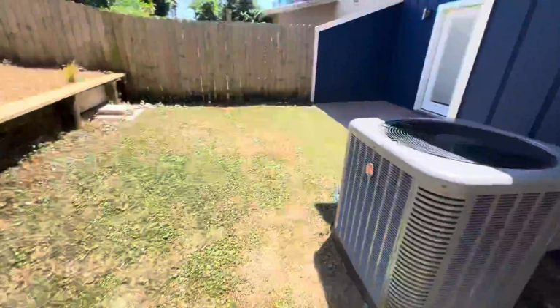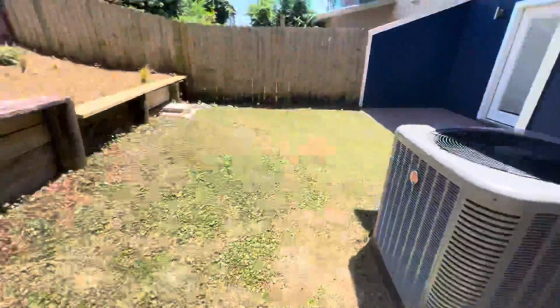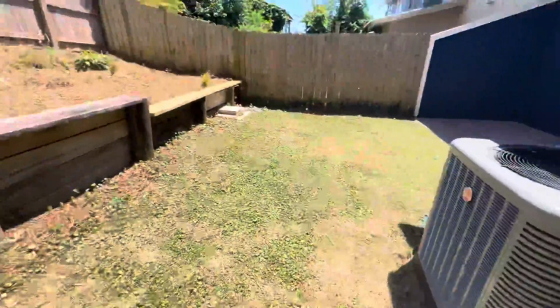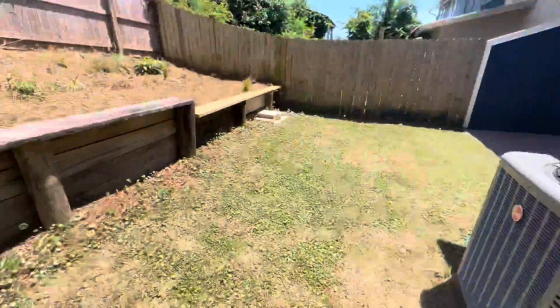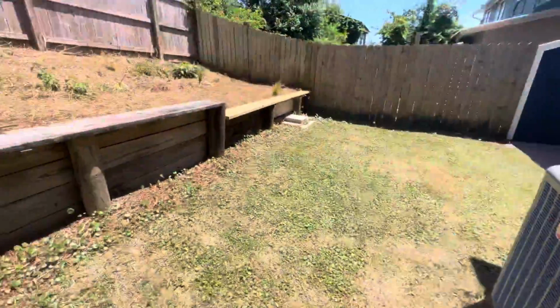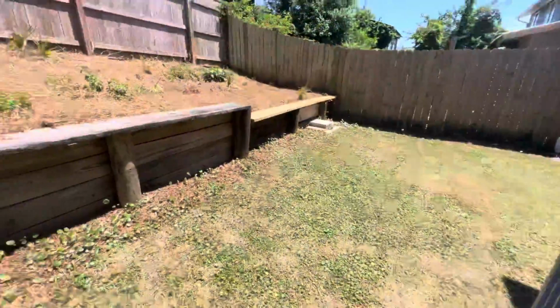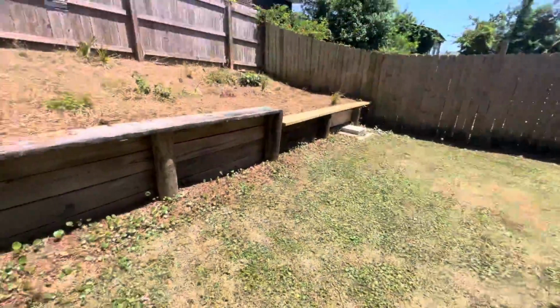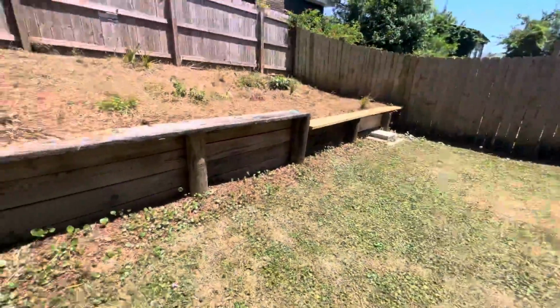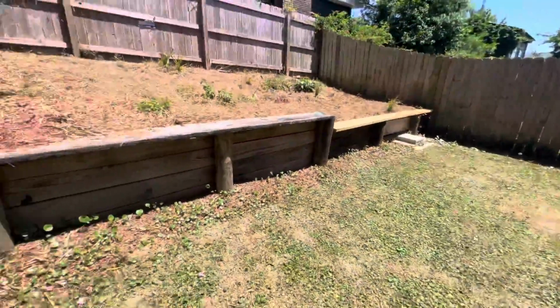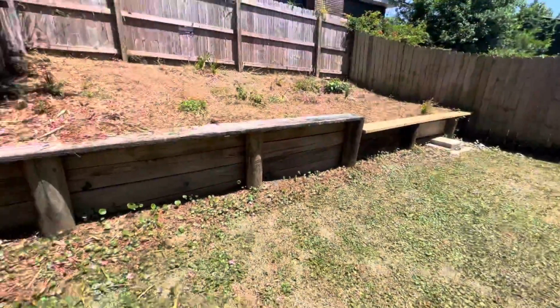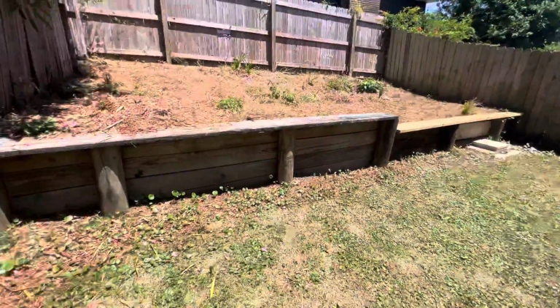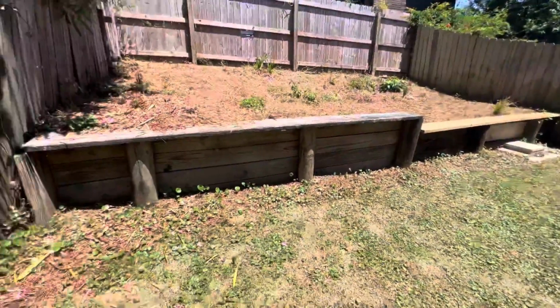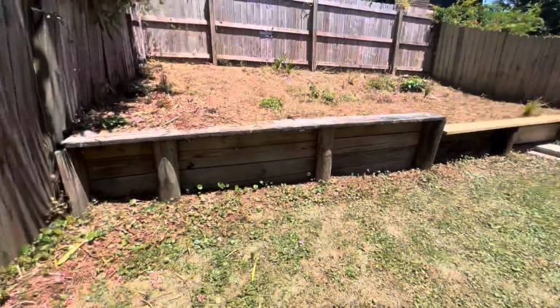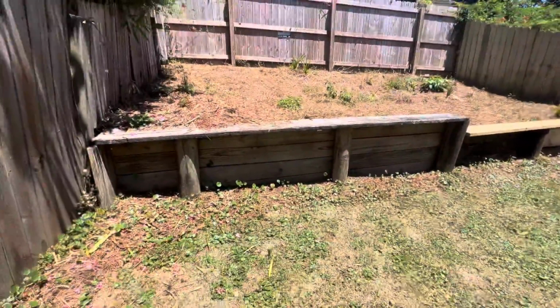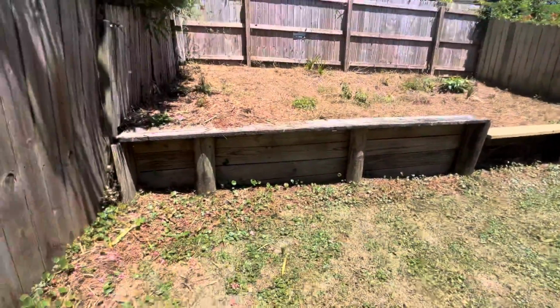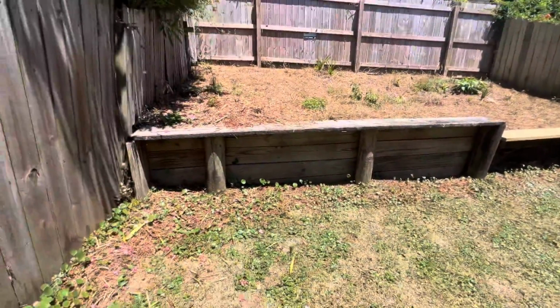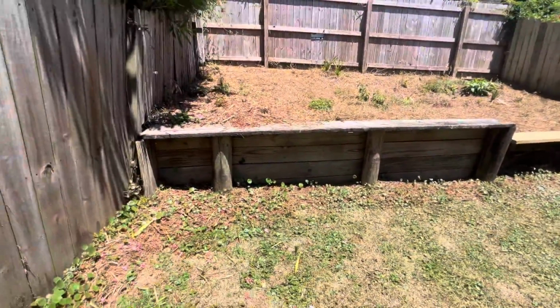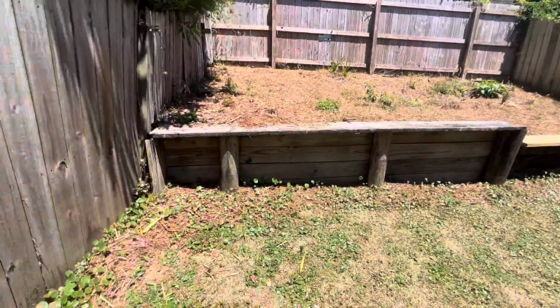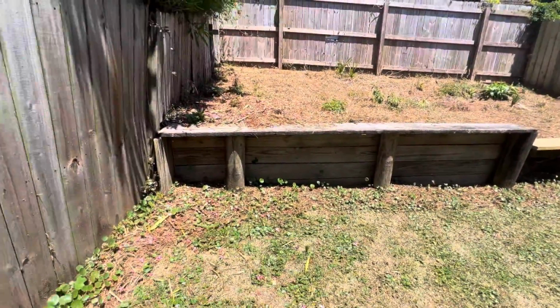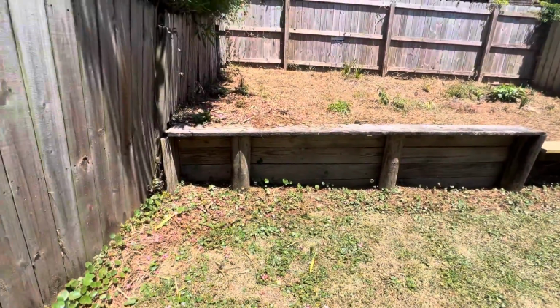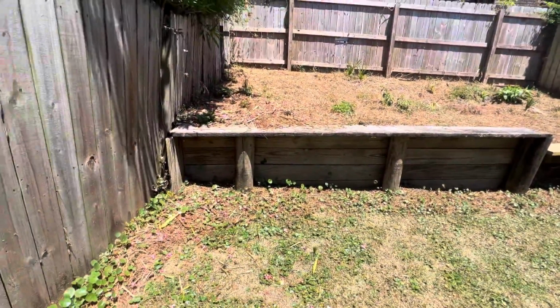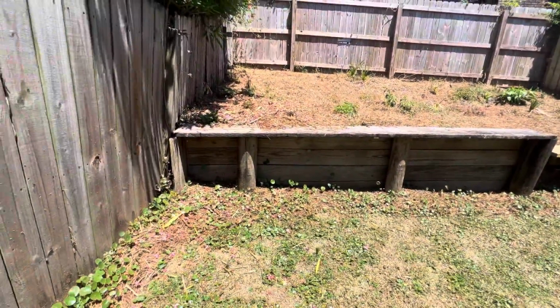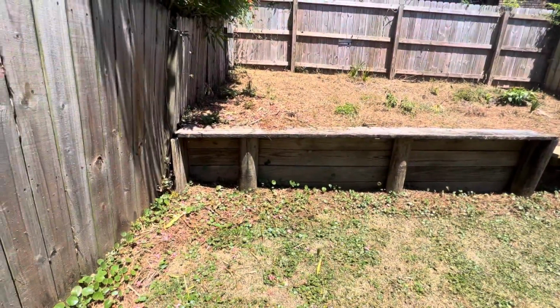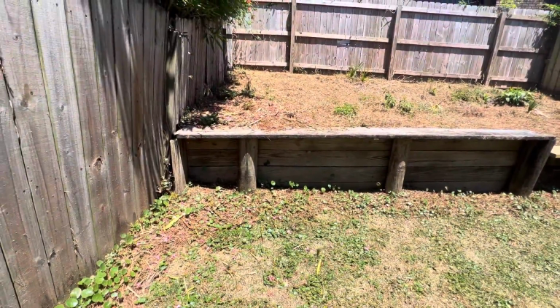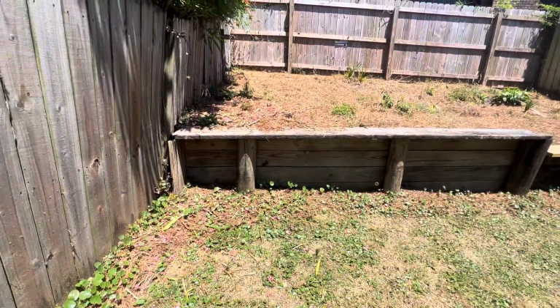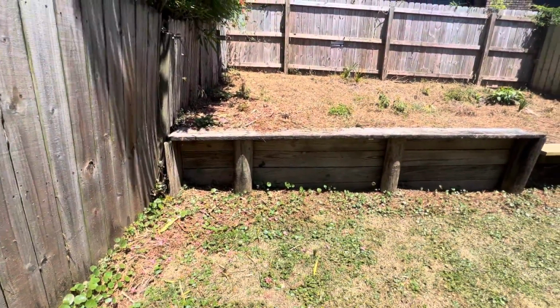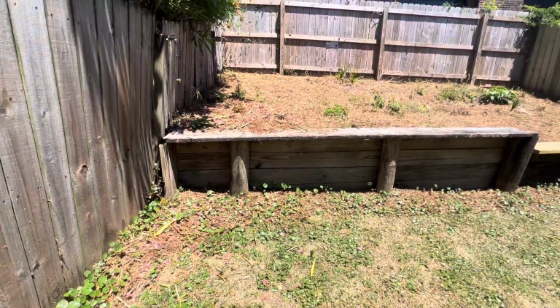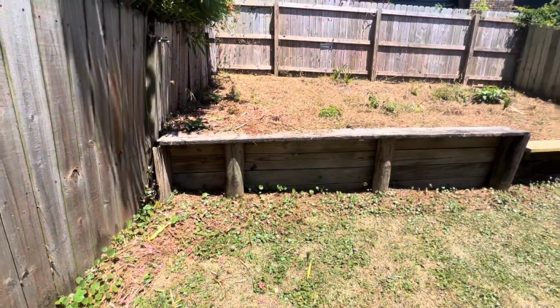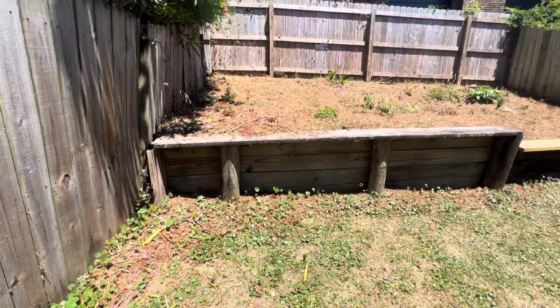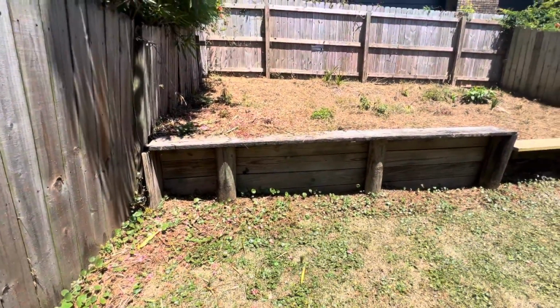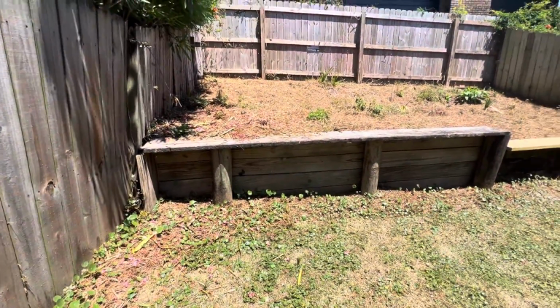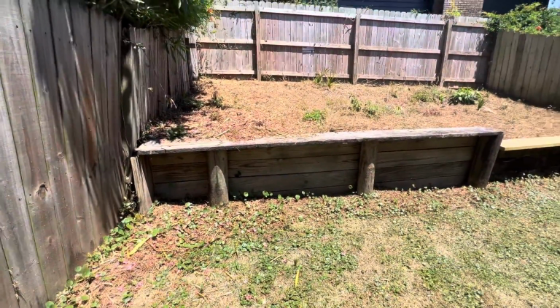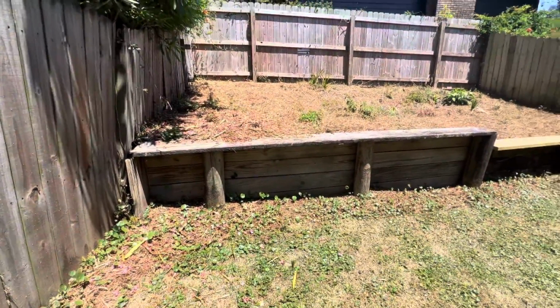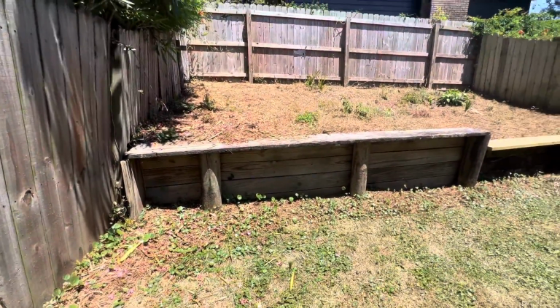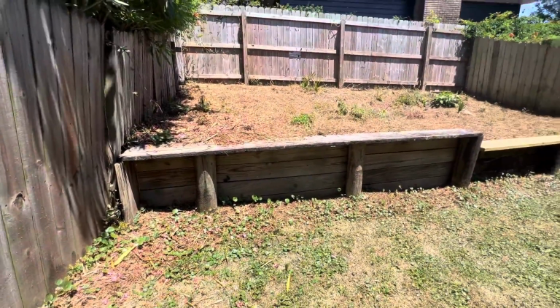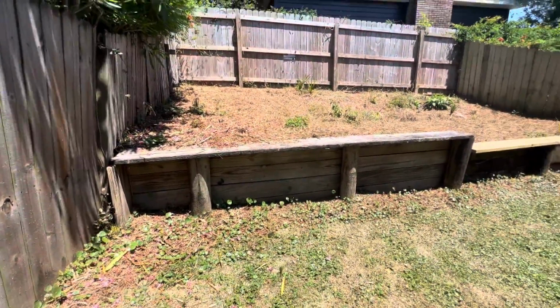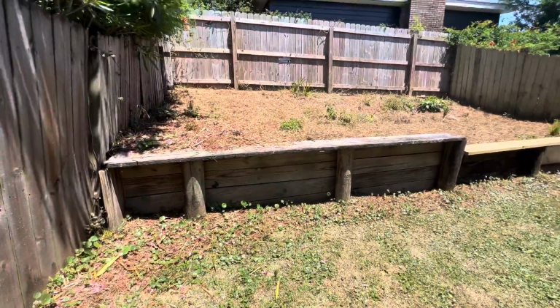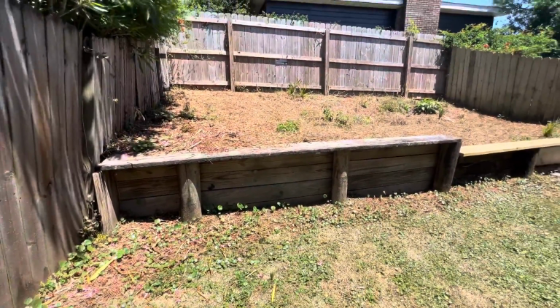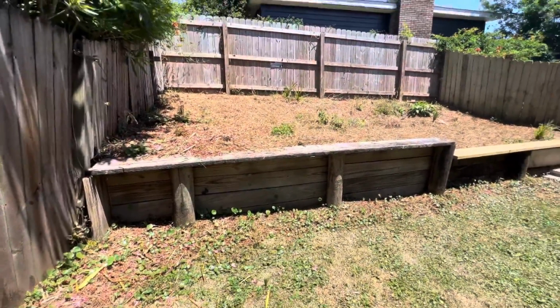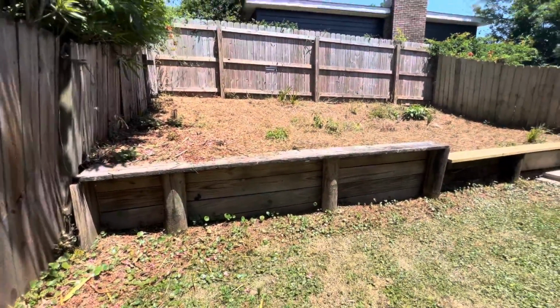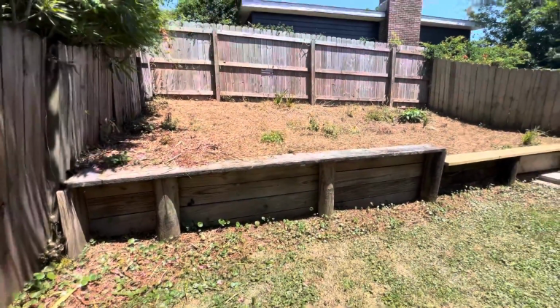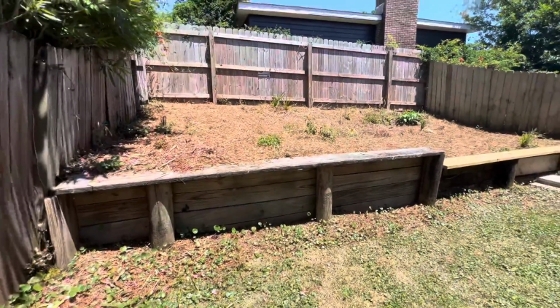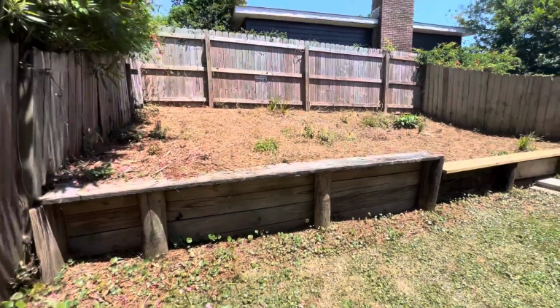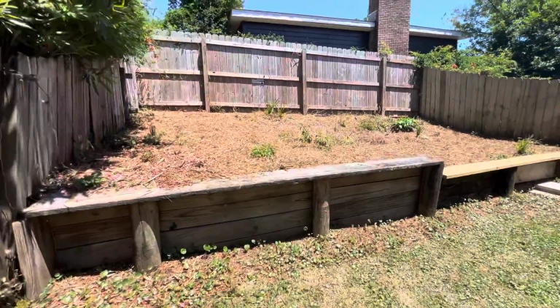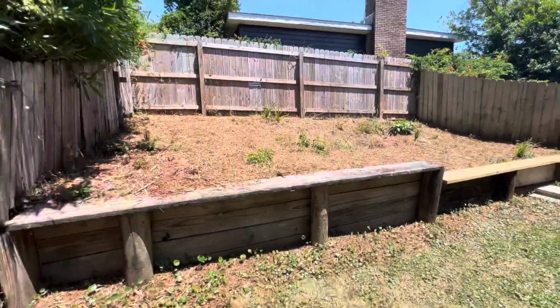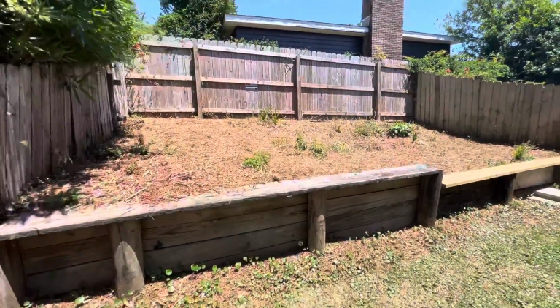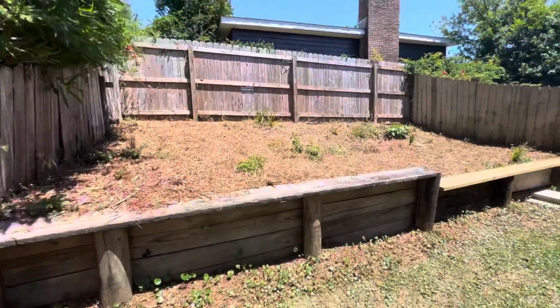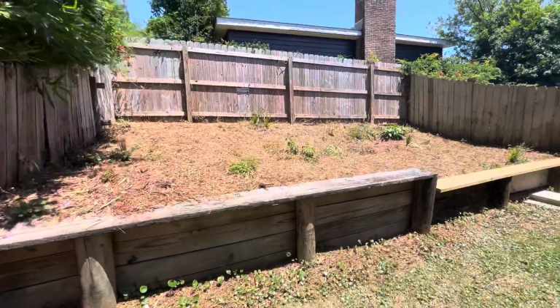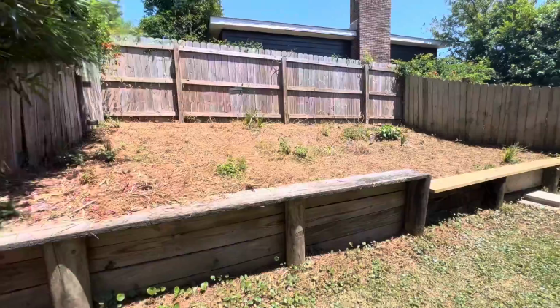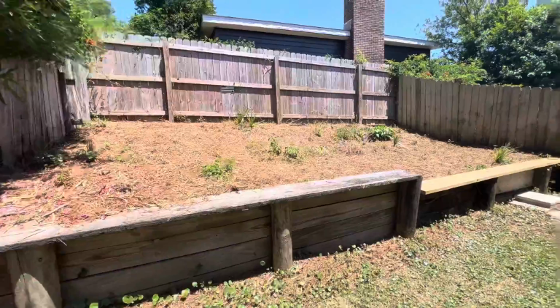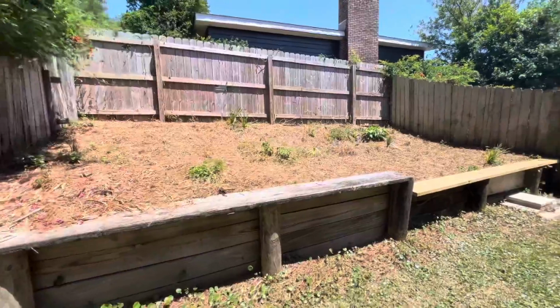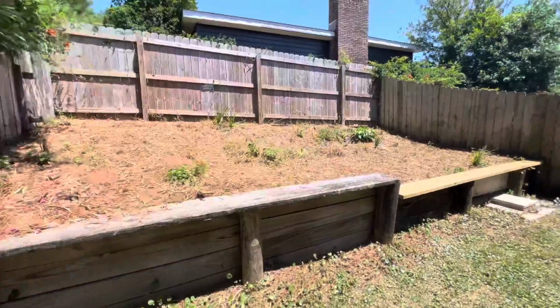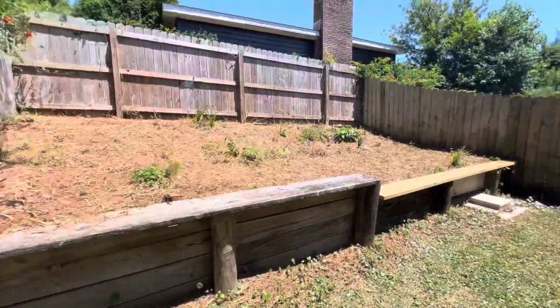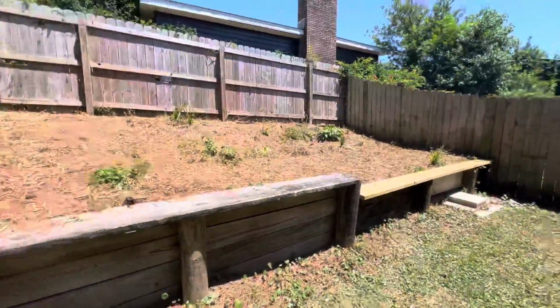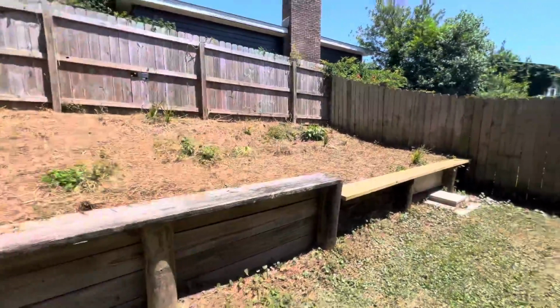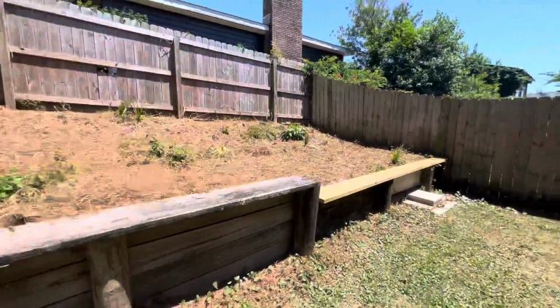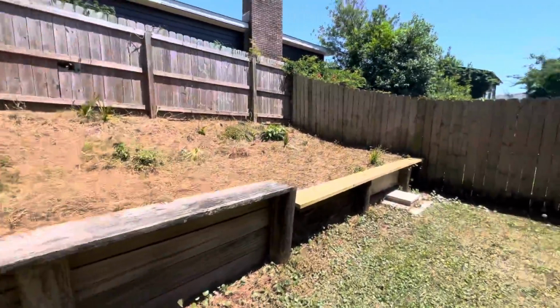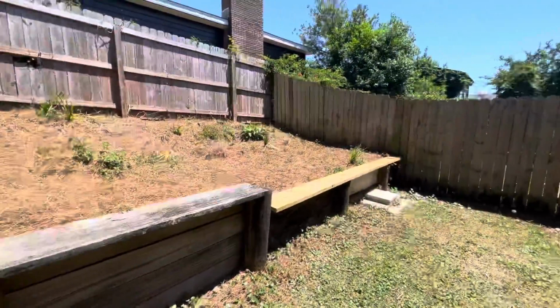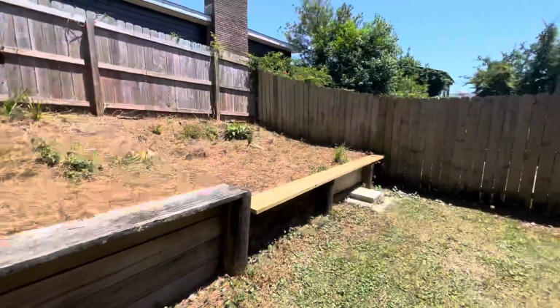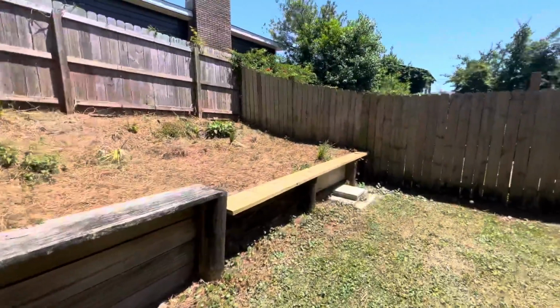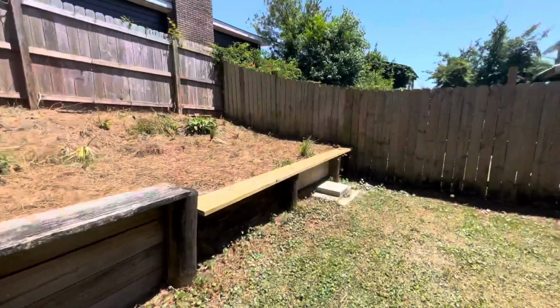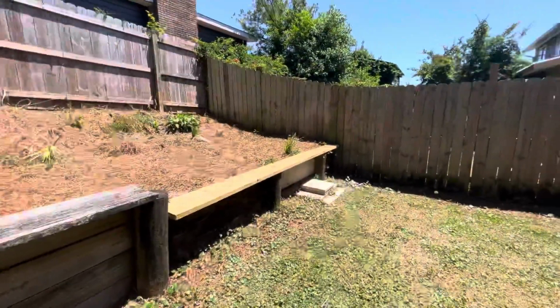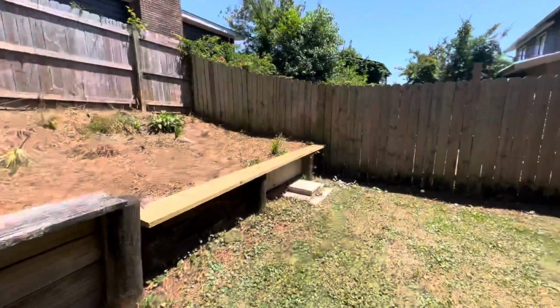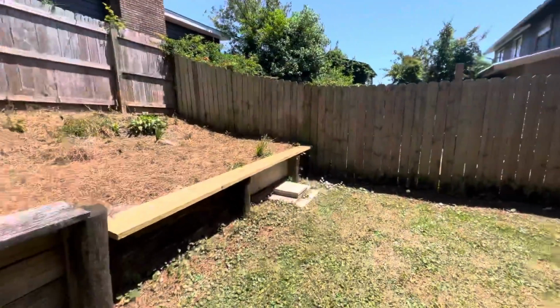It does have this wall. Looks like maybe somebody had a garden or something up there at one time.